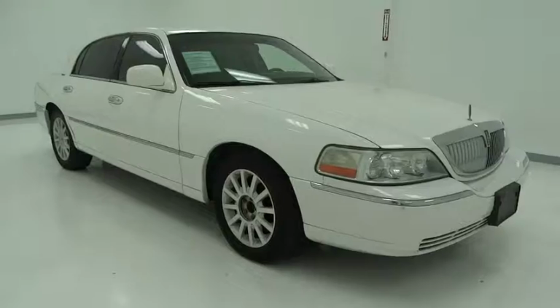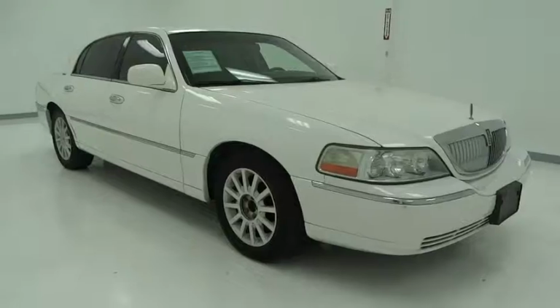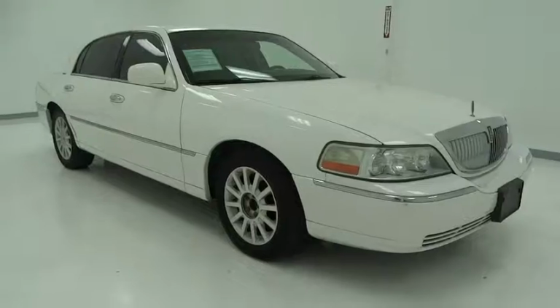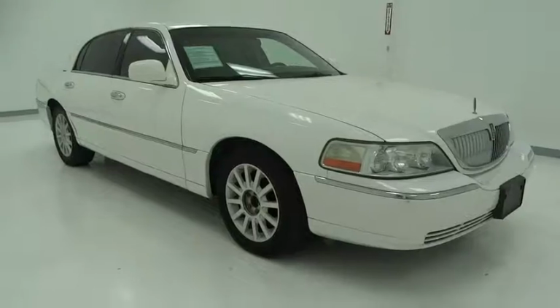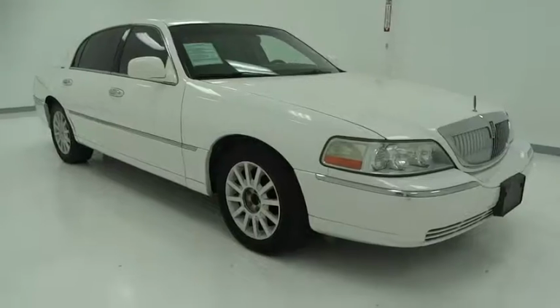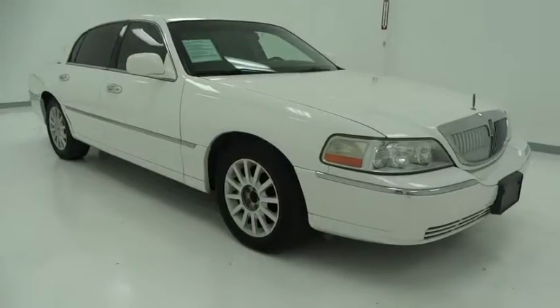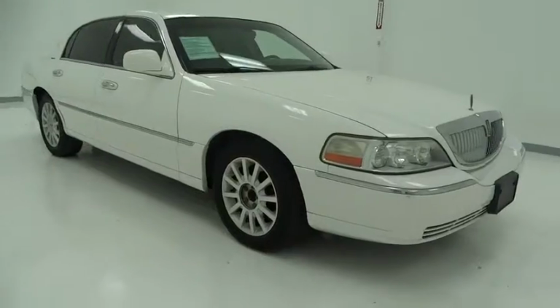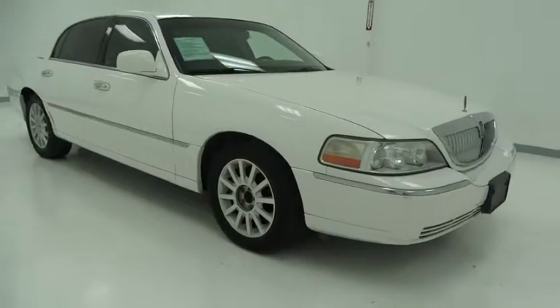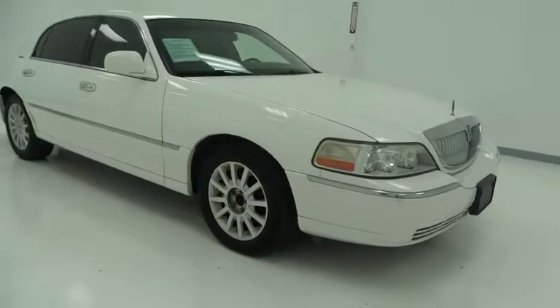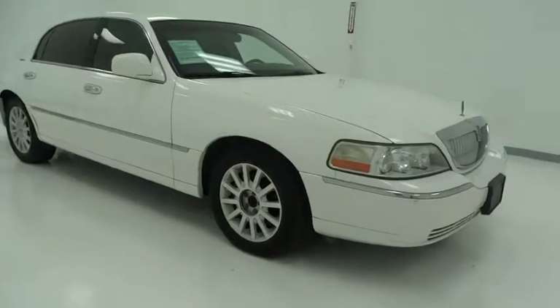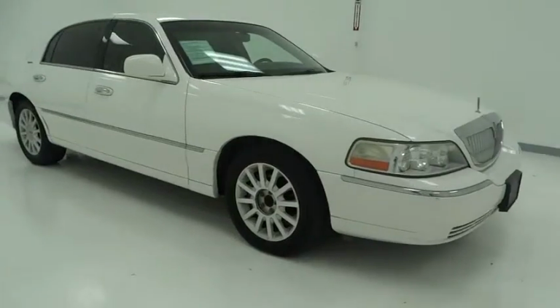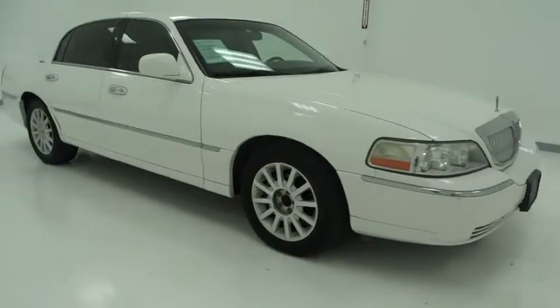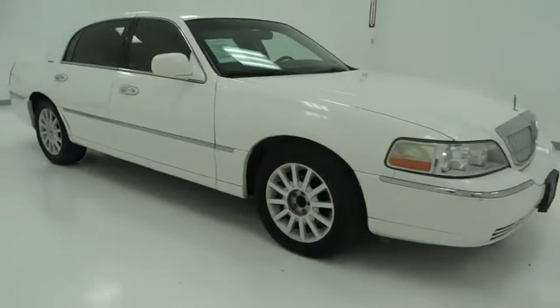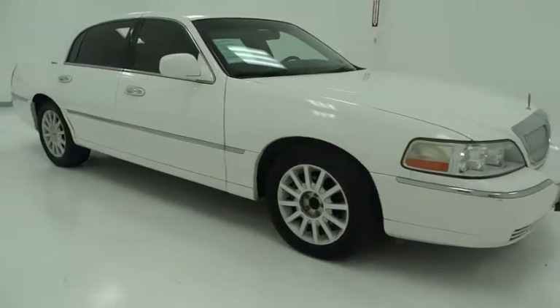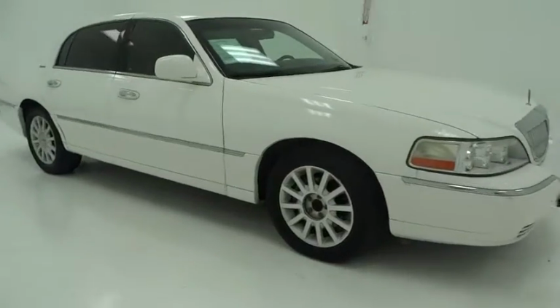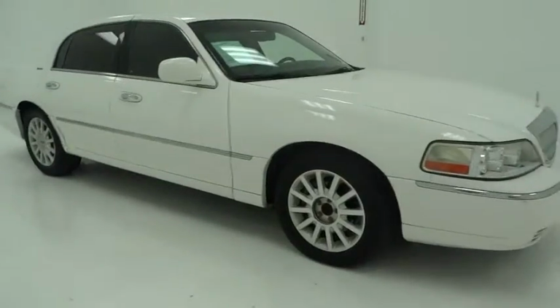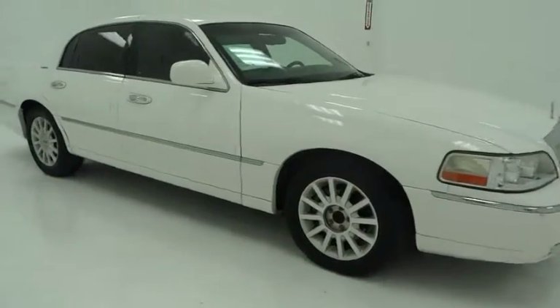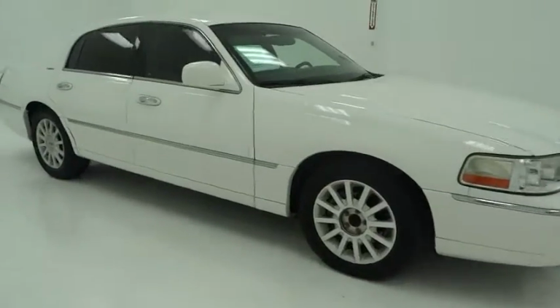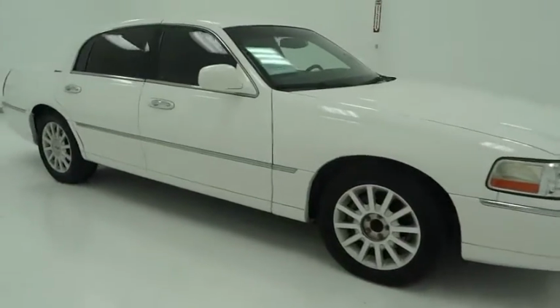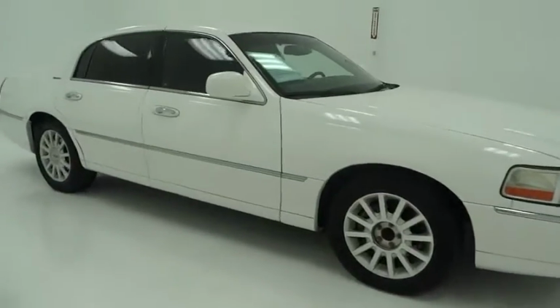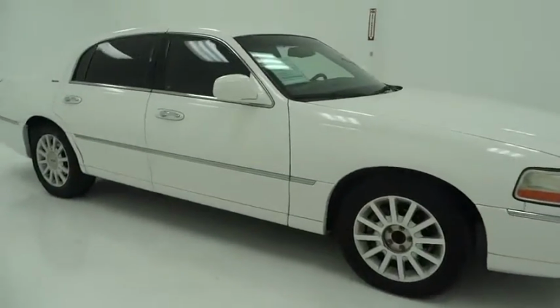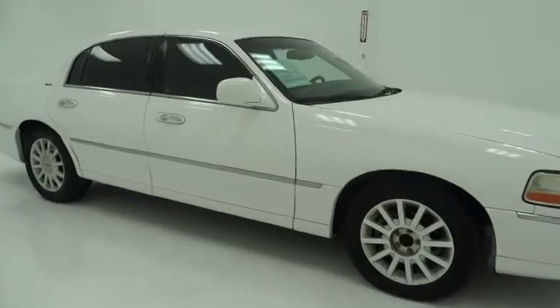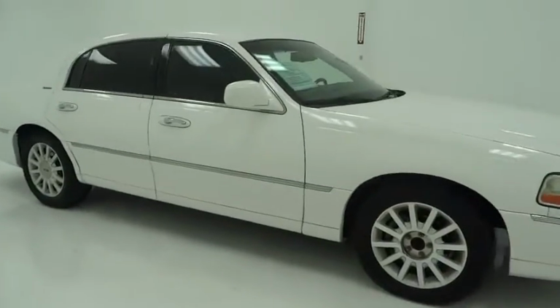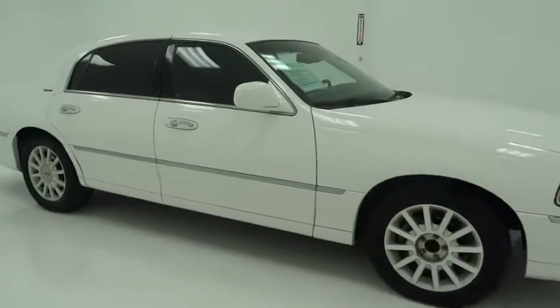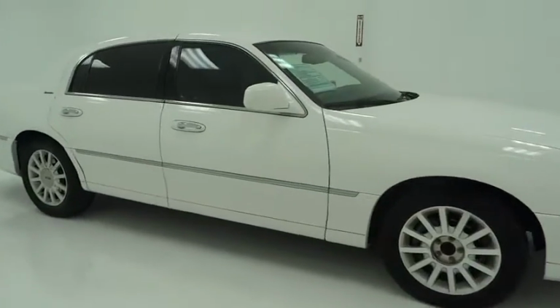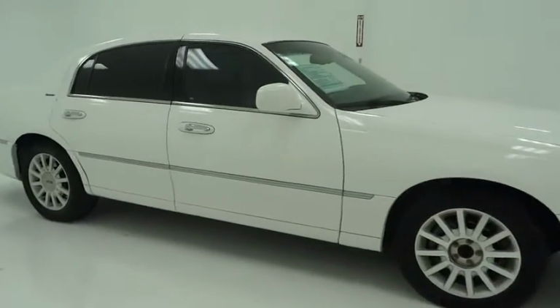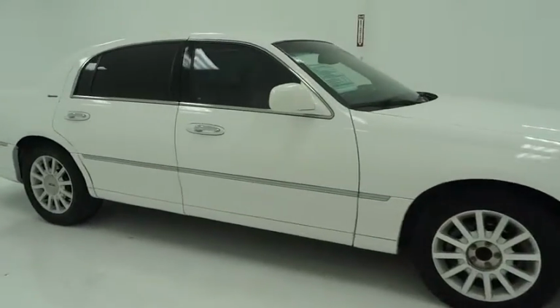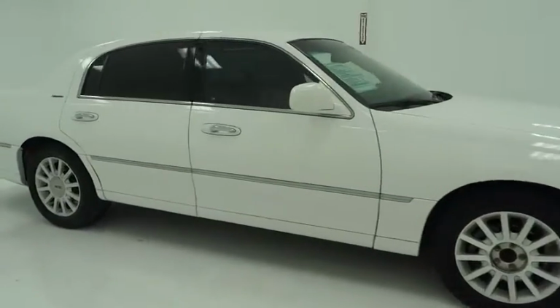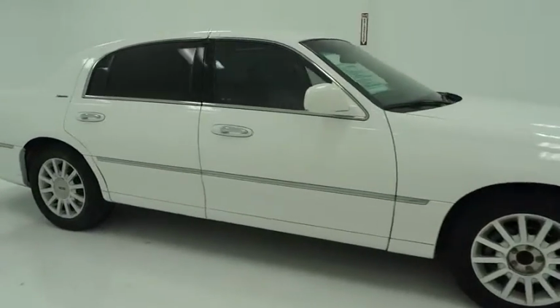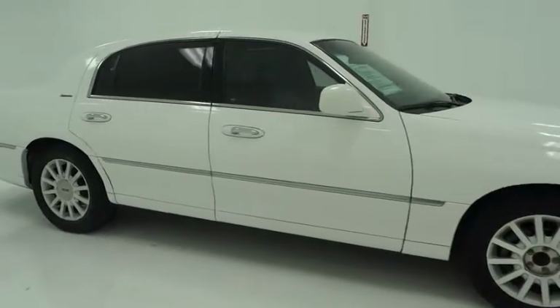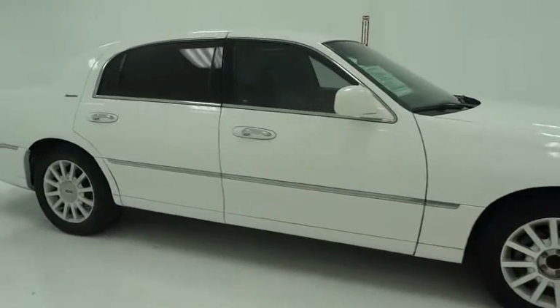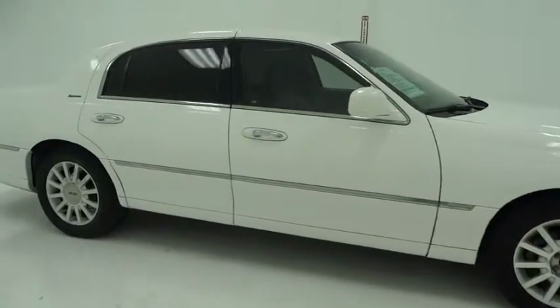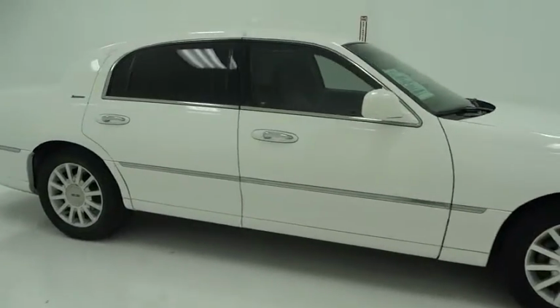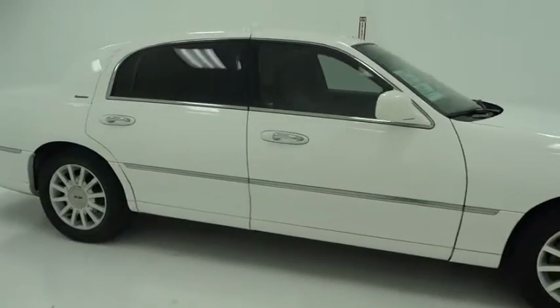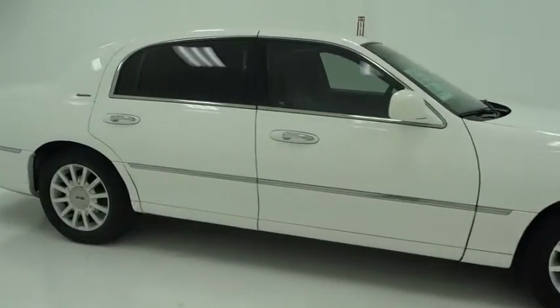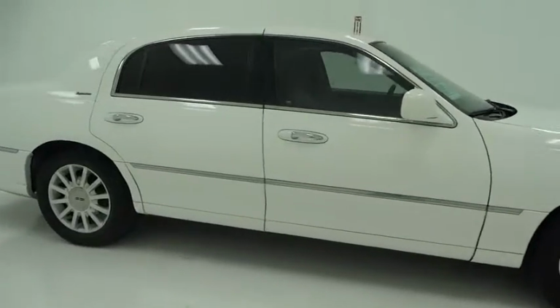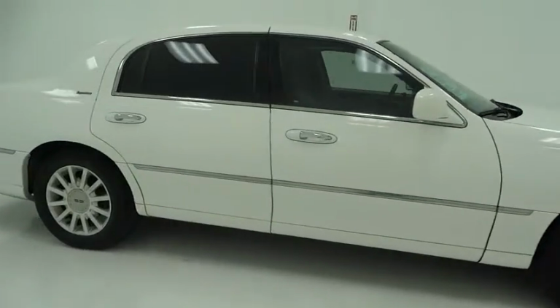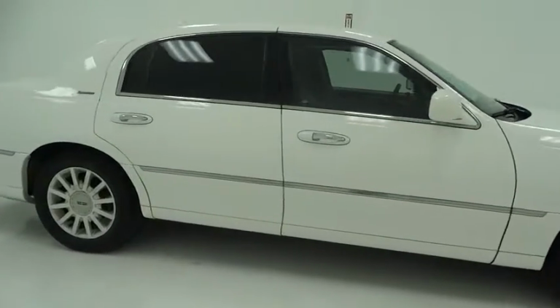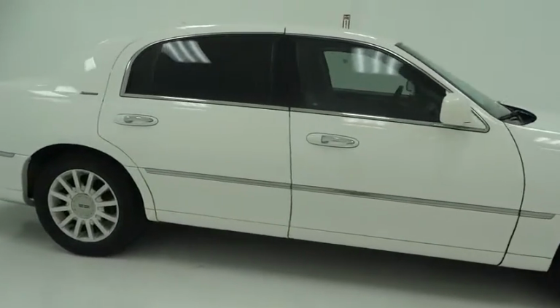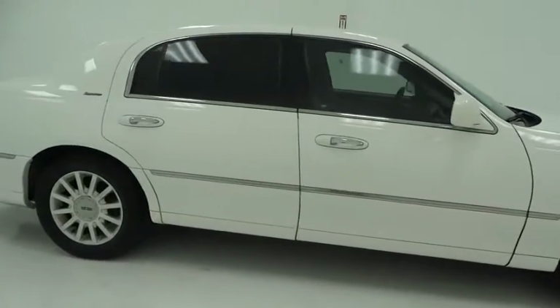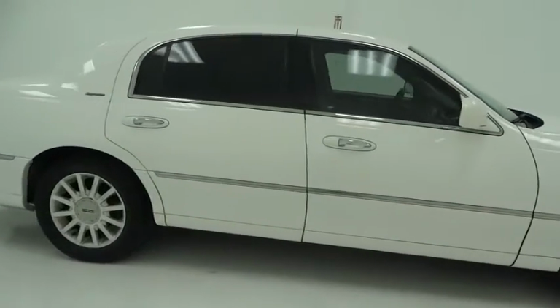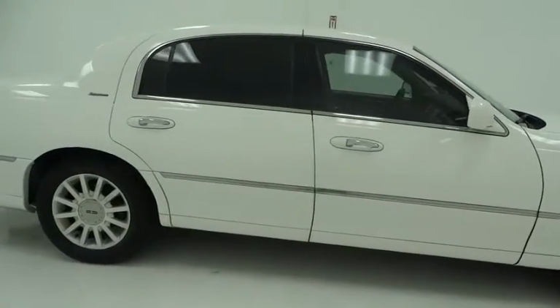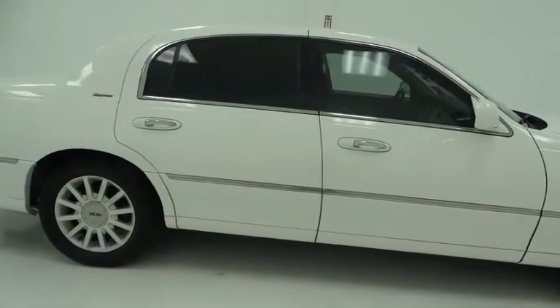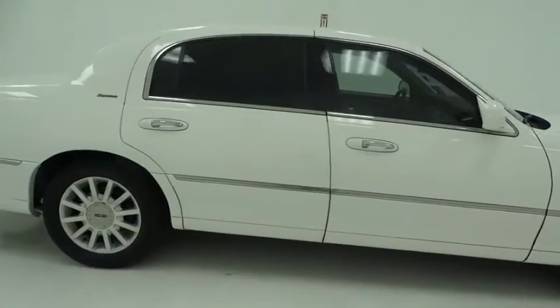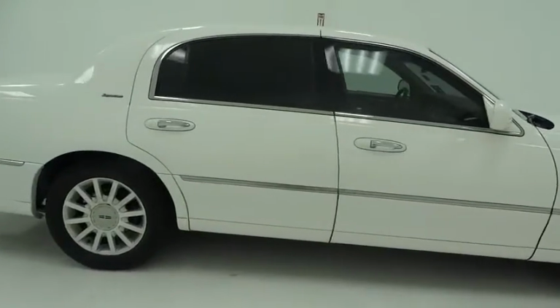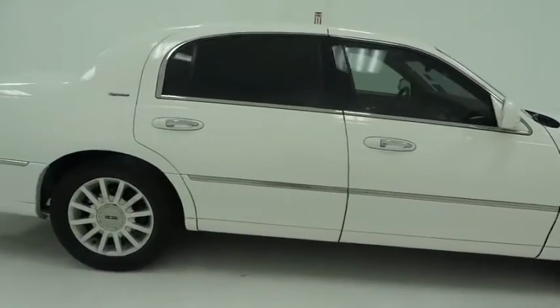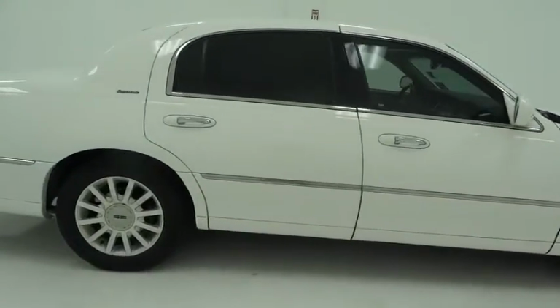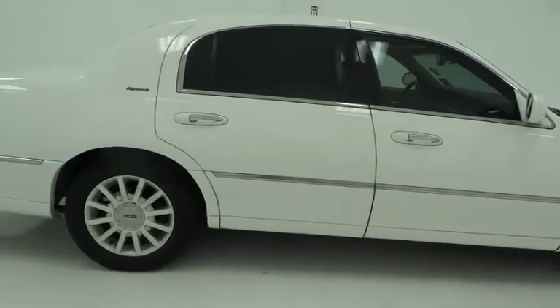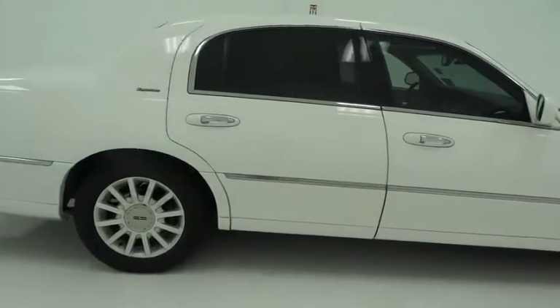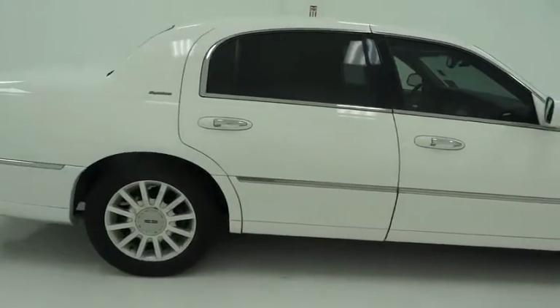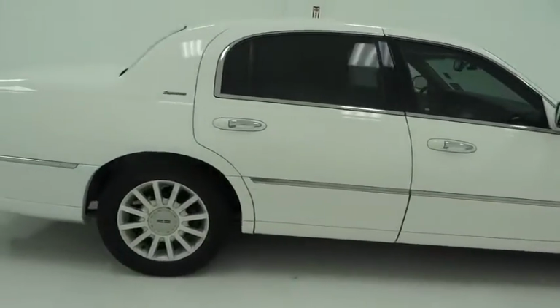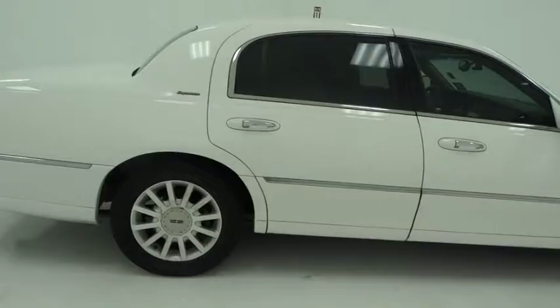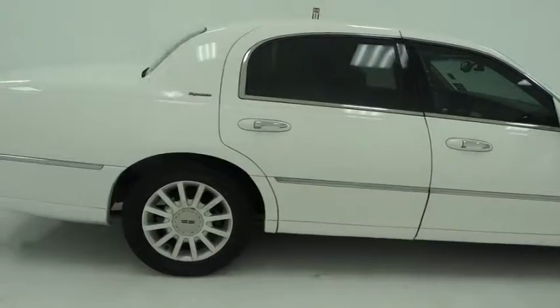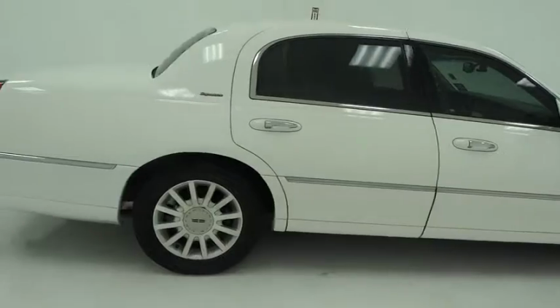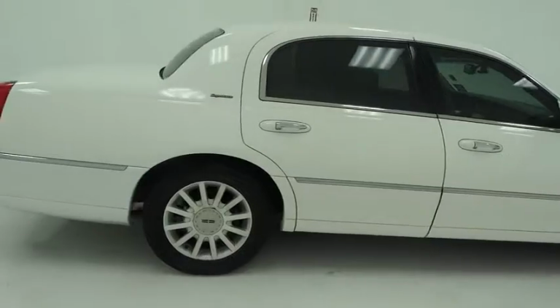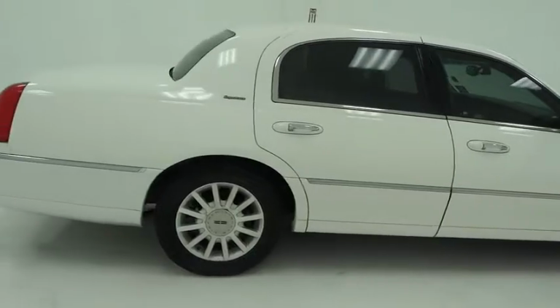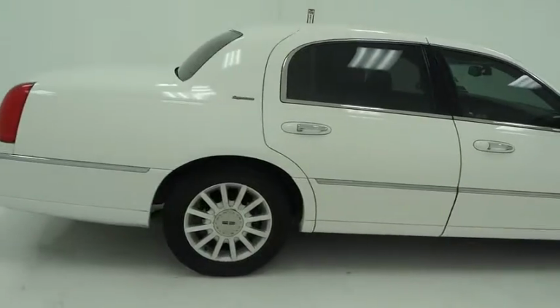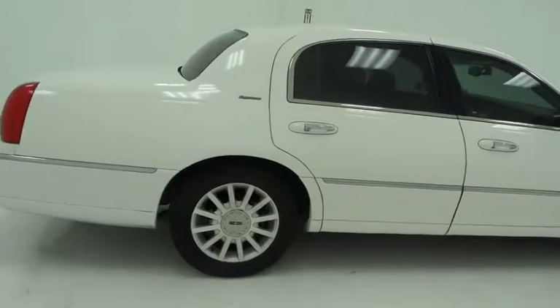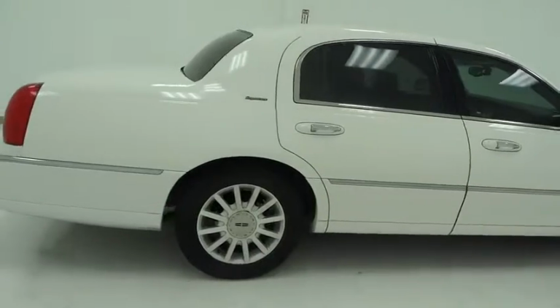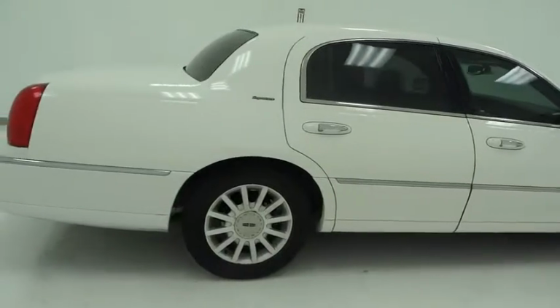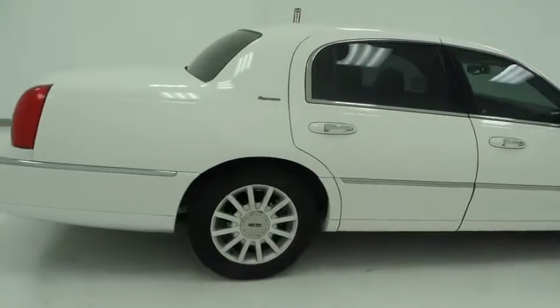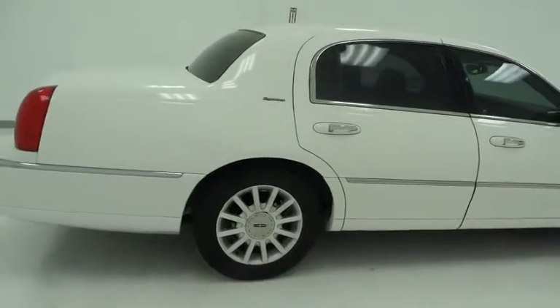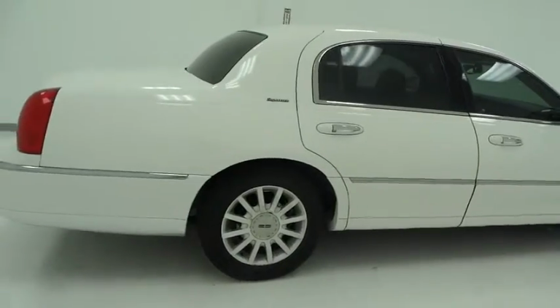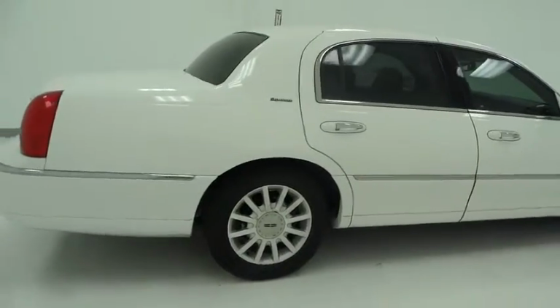2006 Town Car. The new Lincoln Town Car is a classic, elevated to new heights.